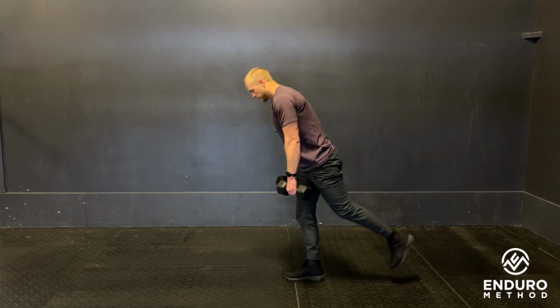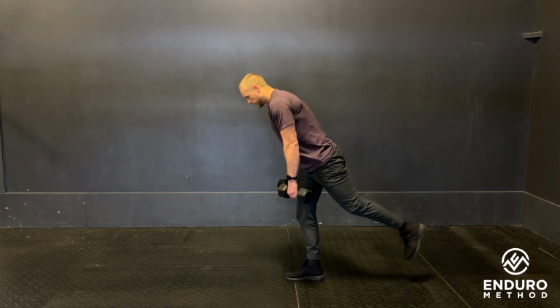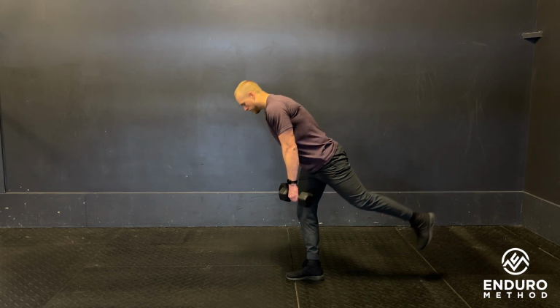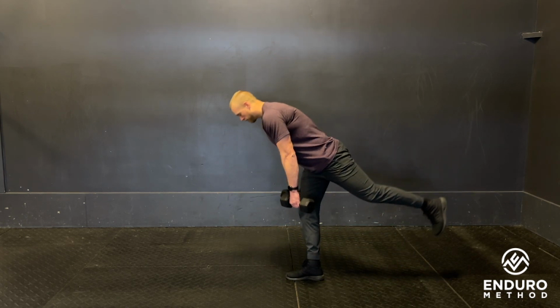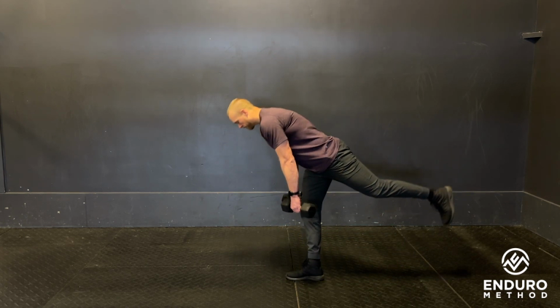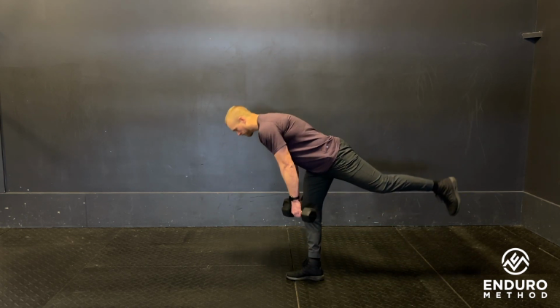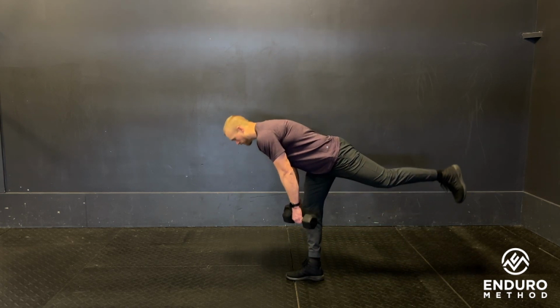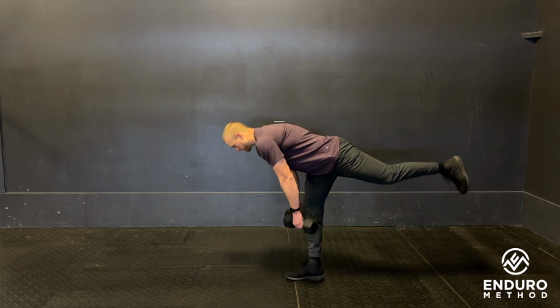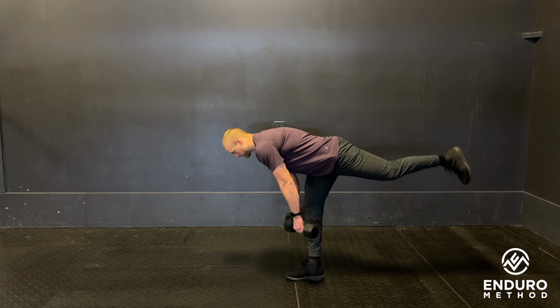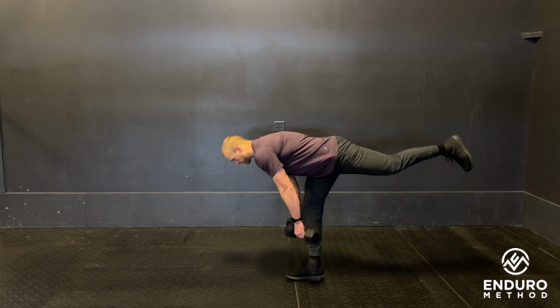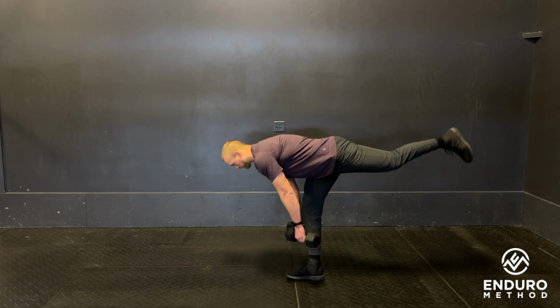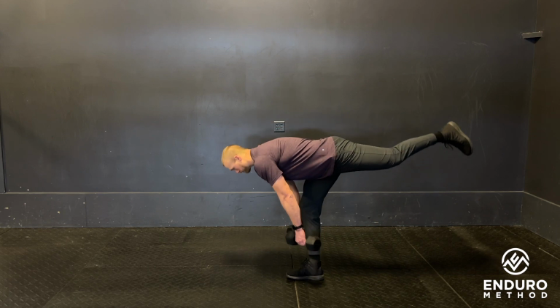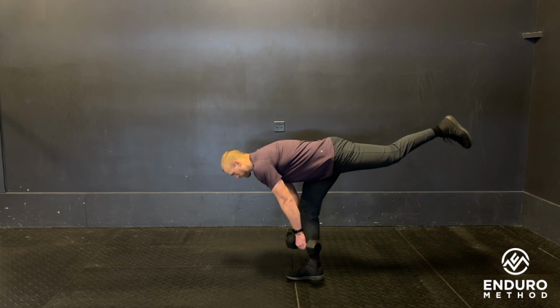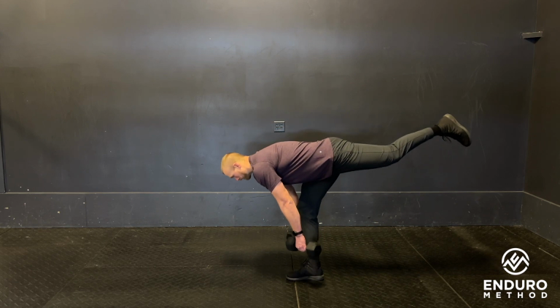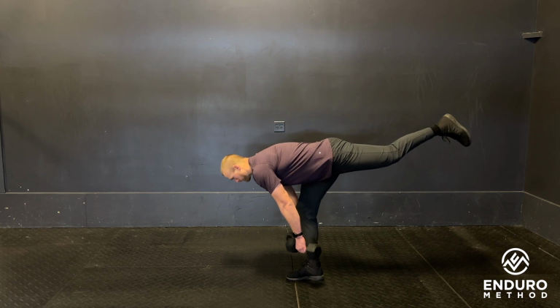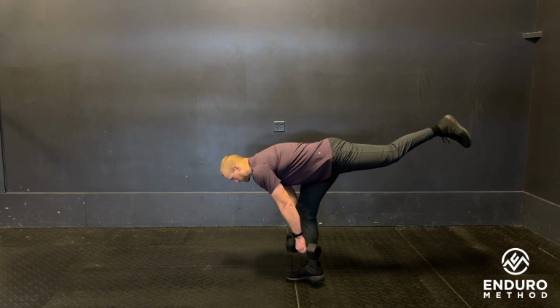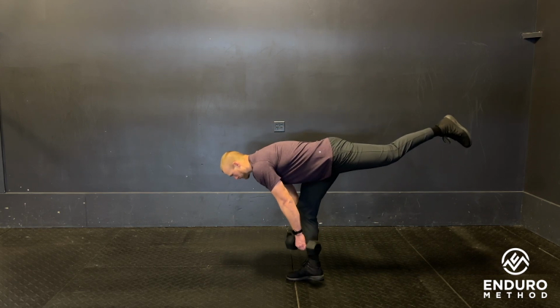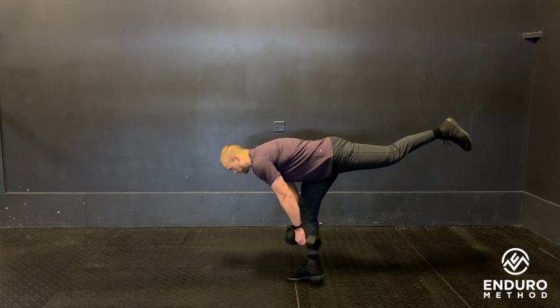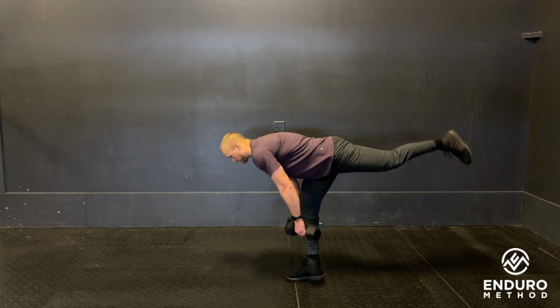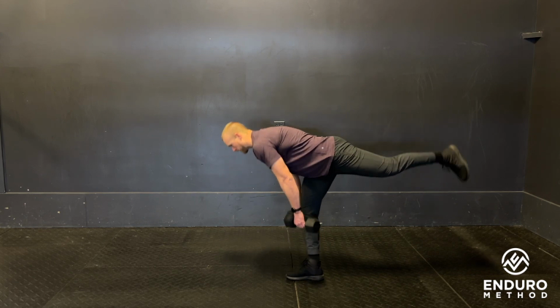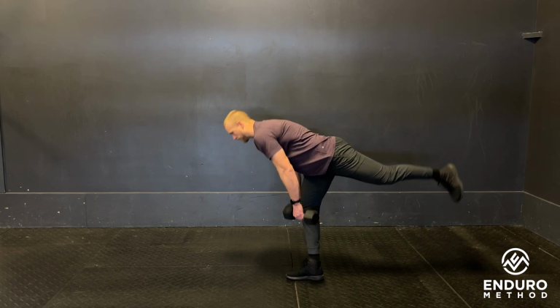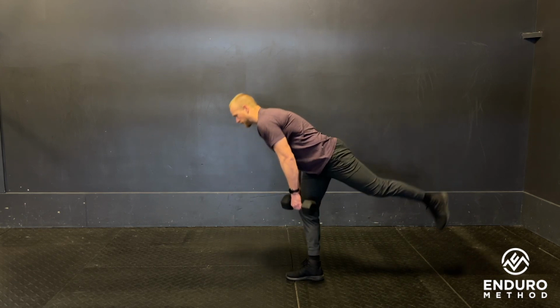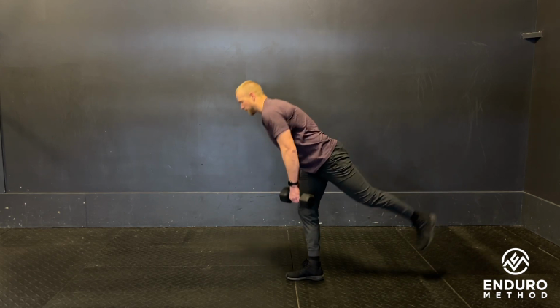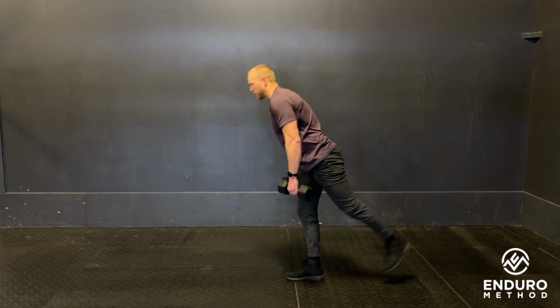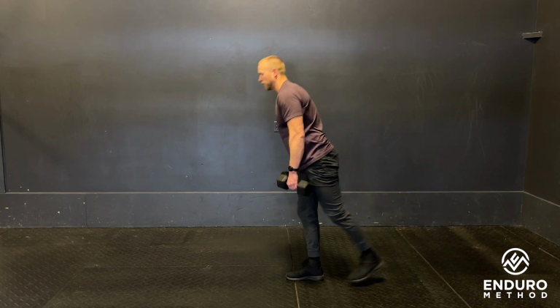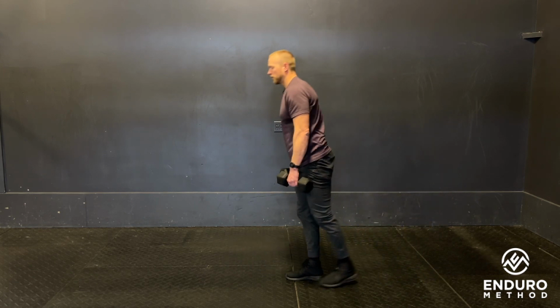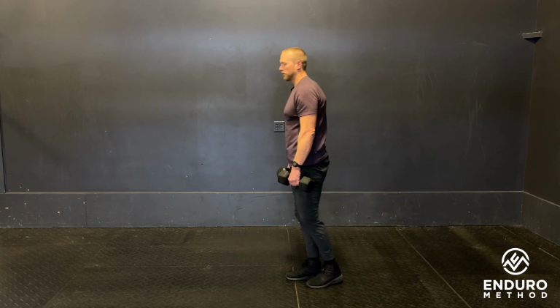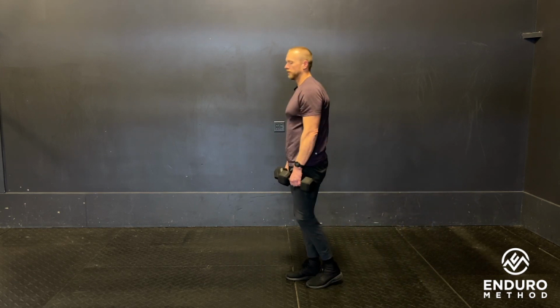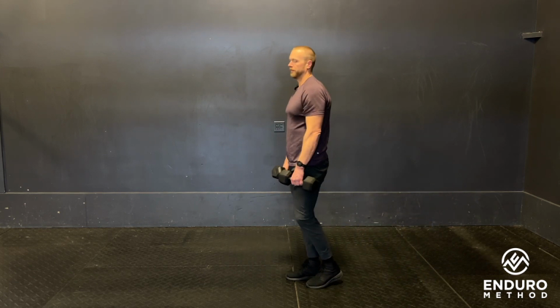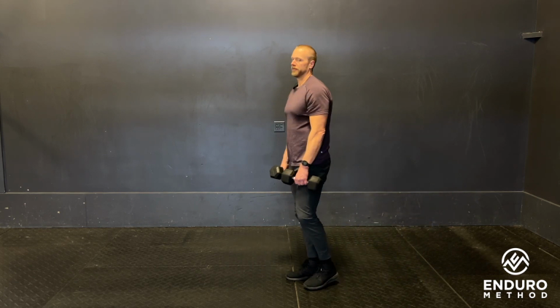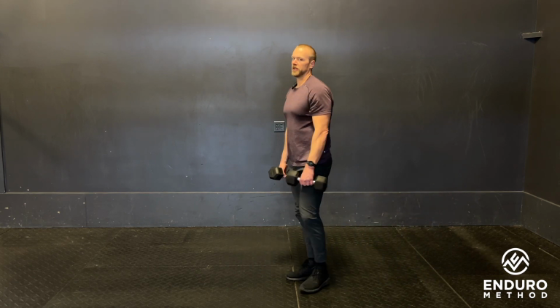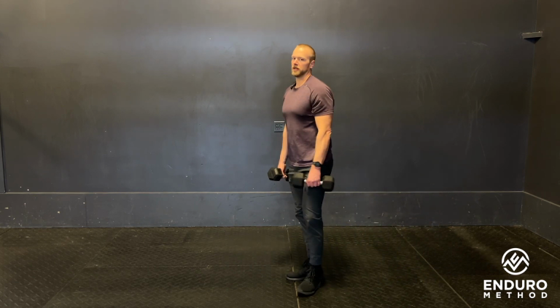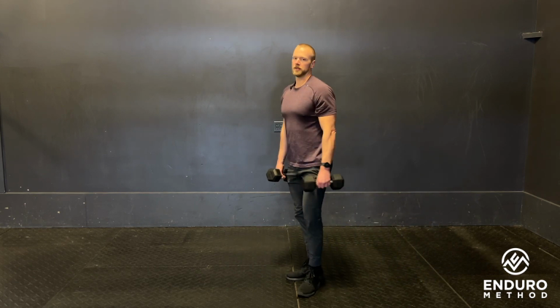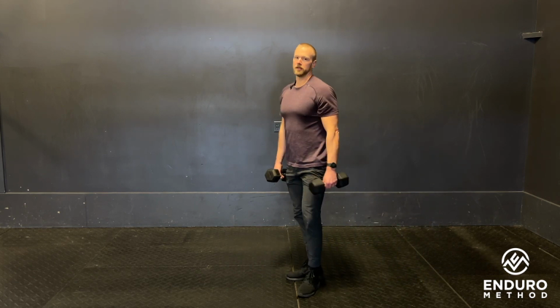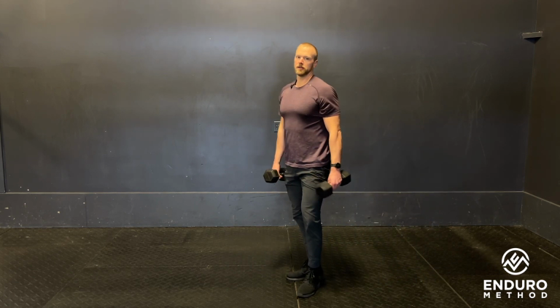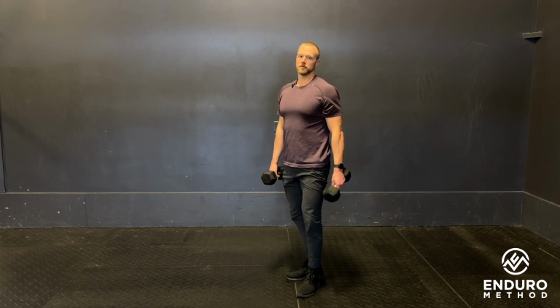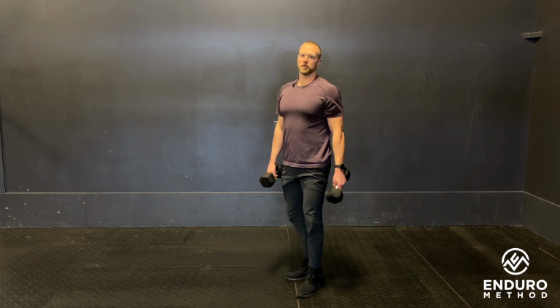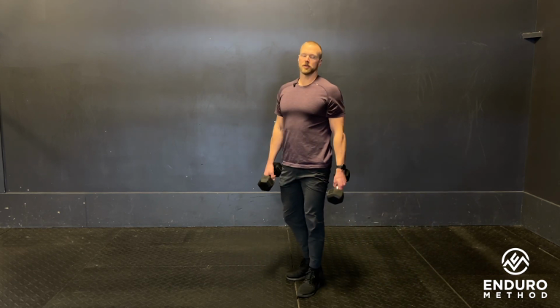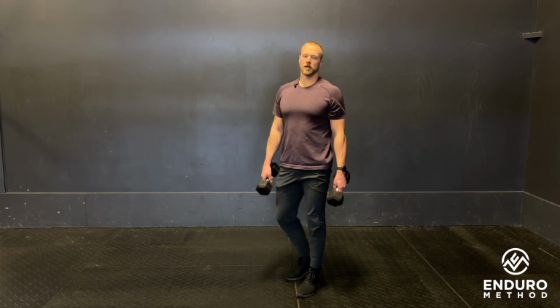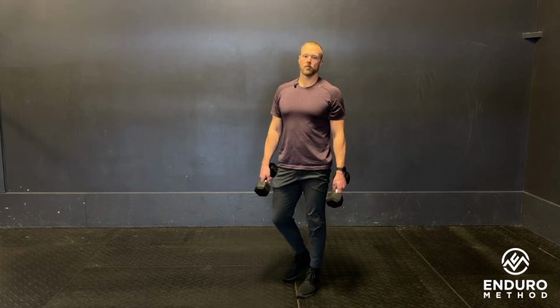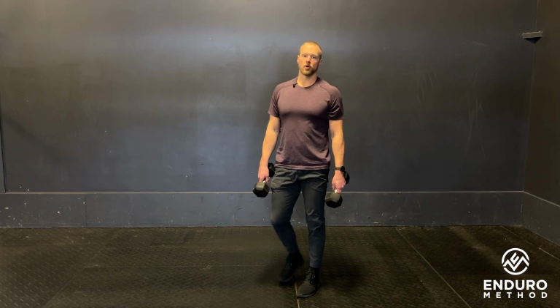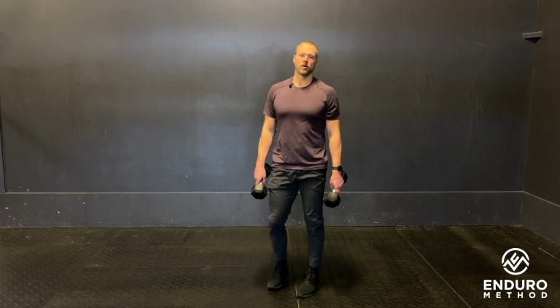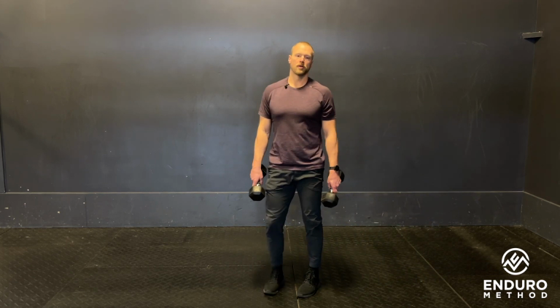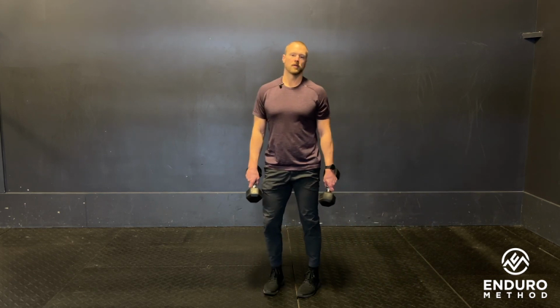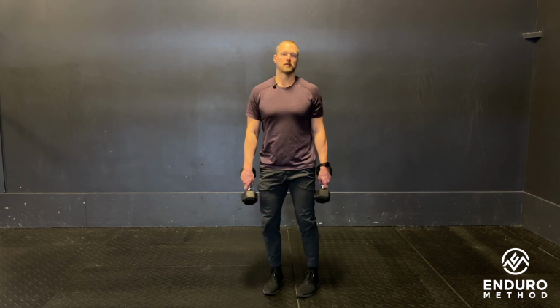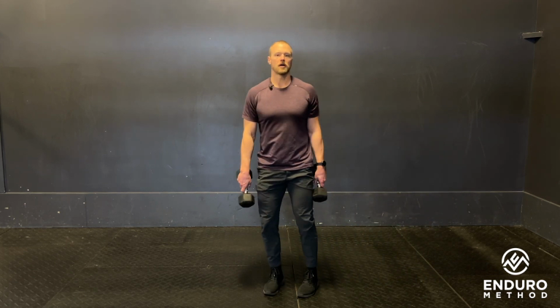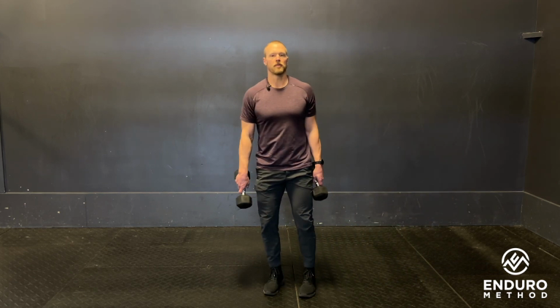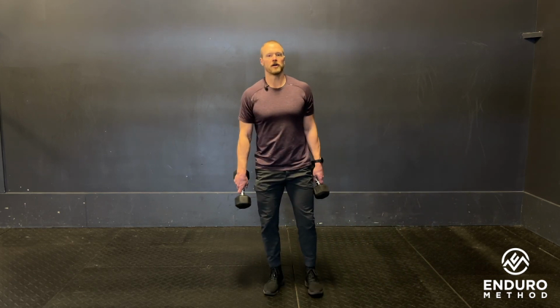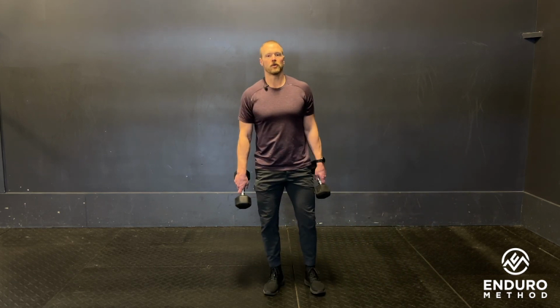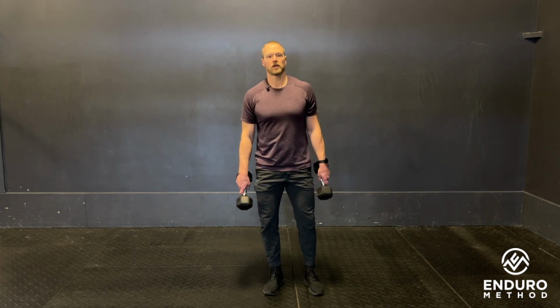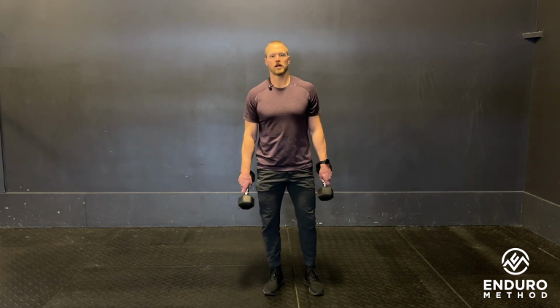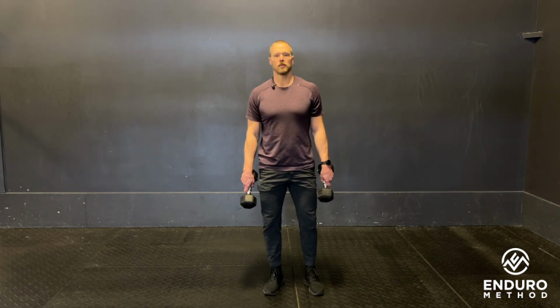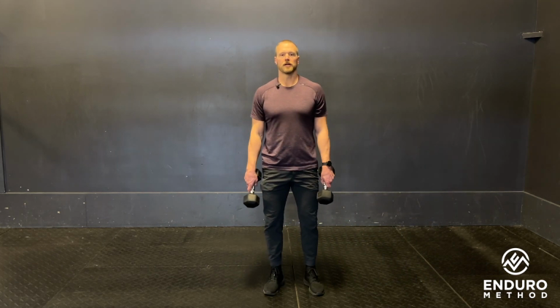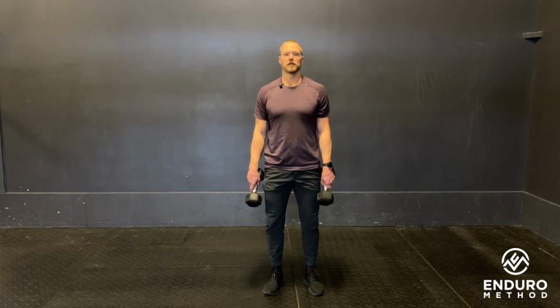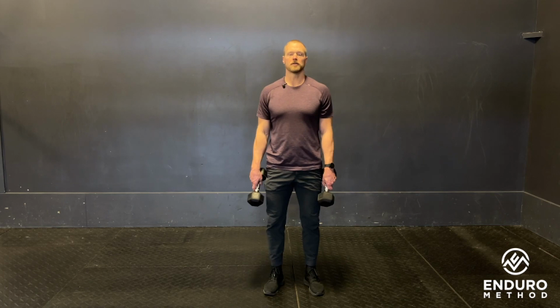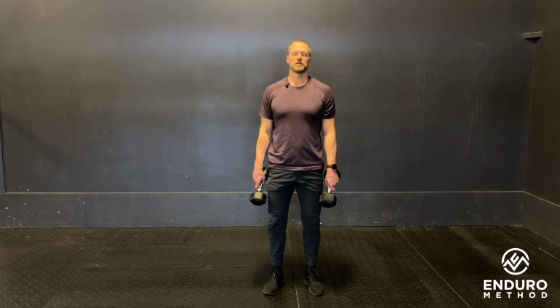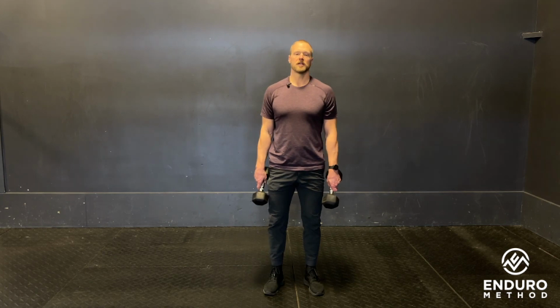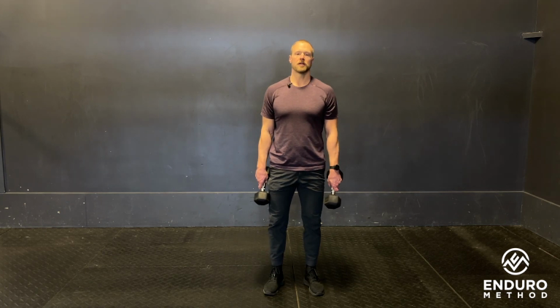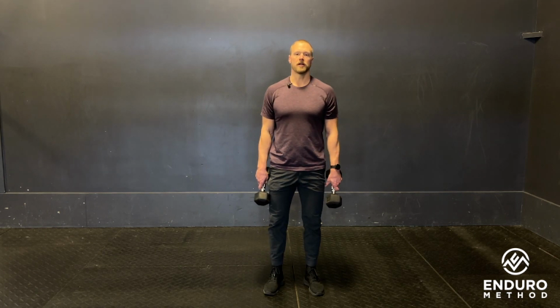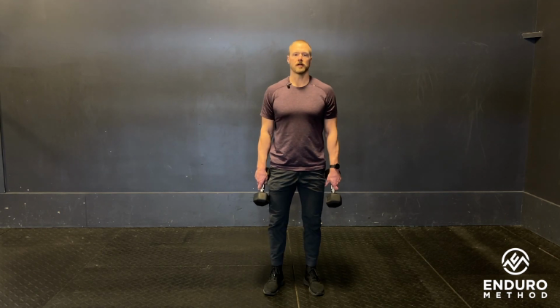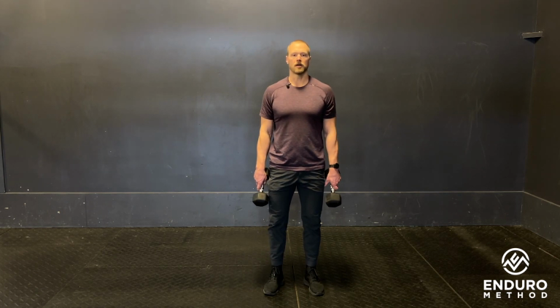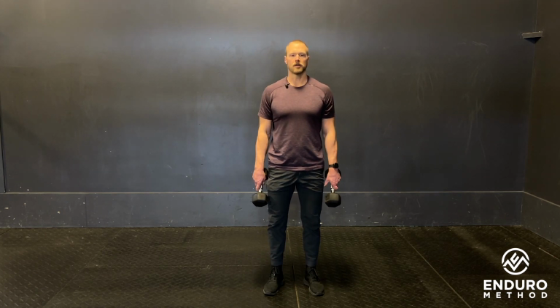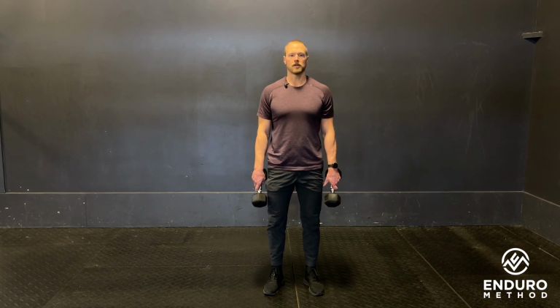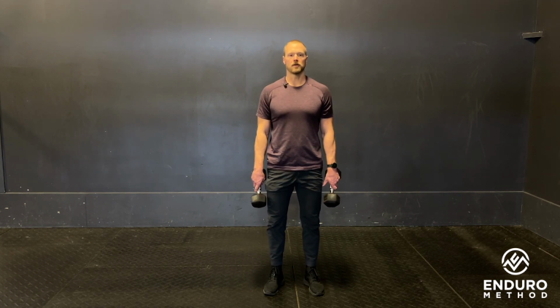Keep the weights close to the leg as you go down and up. That is our double dumbbell or kettlebell single-leg RDL.